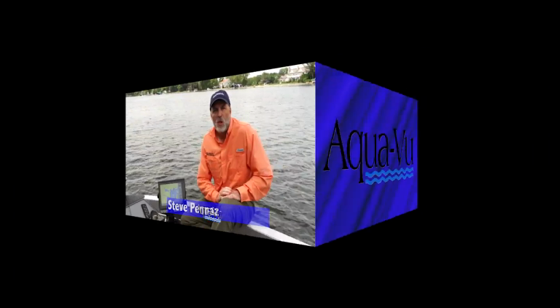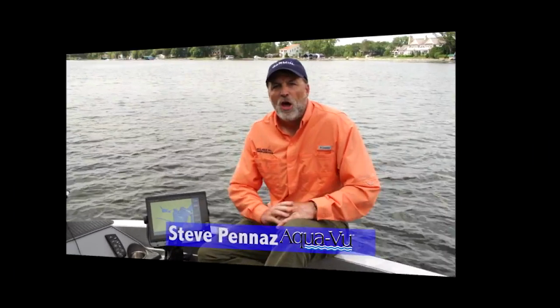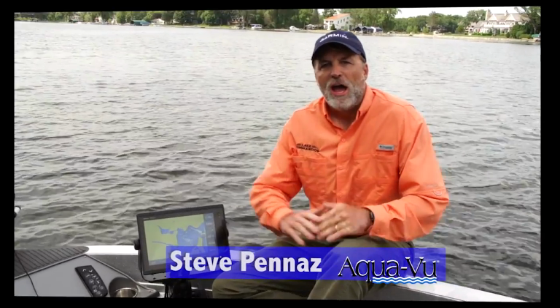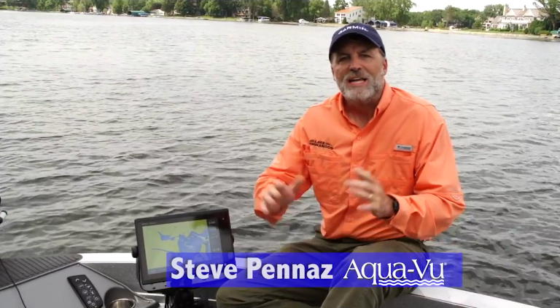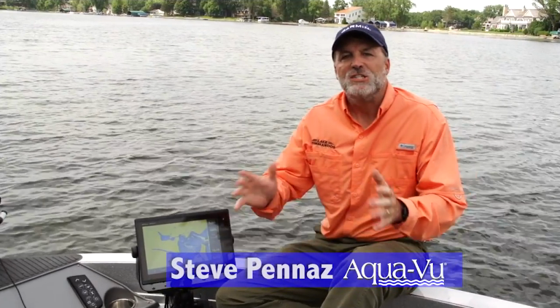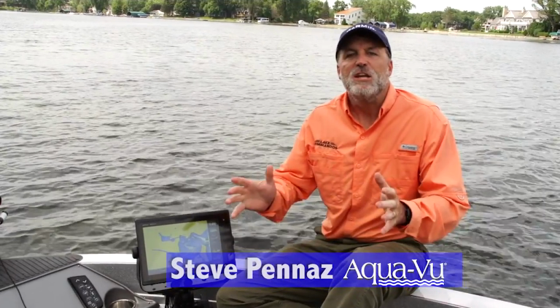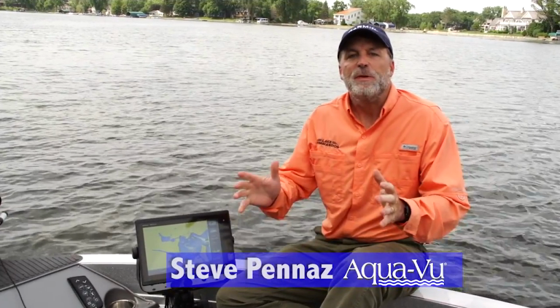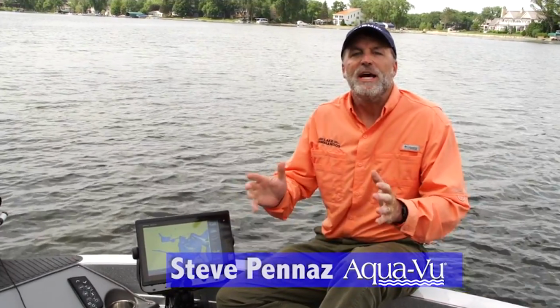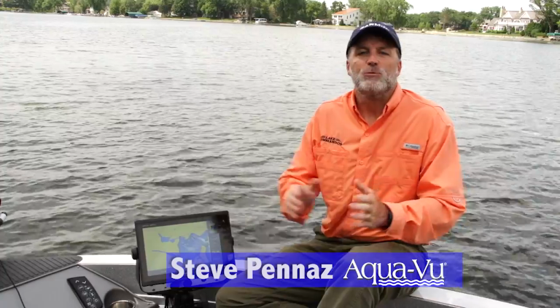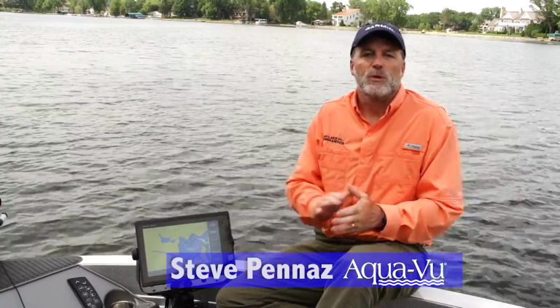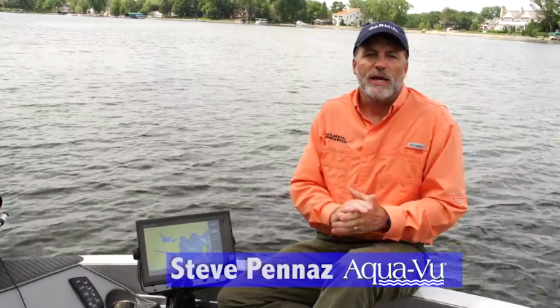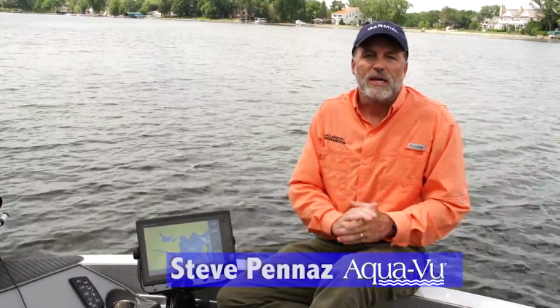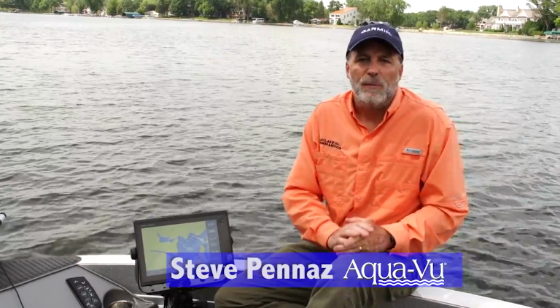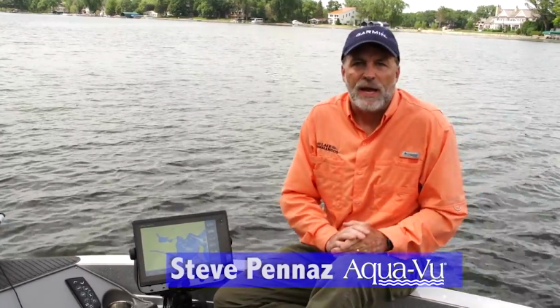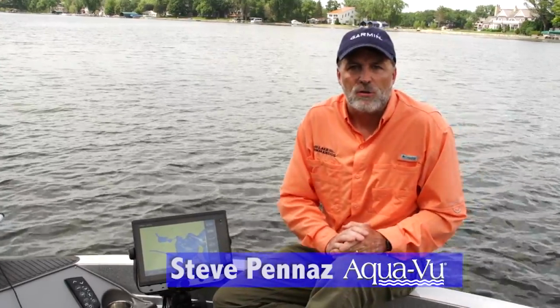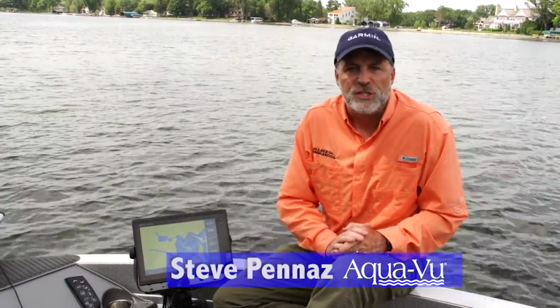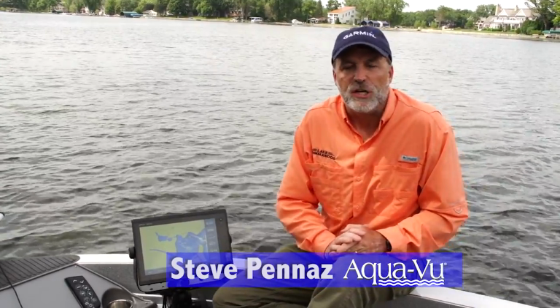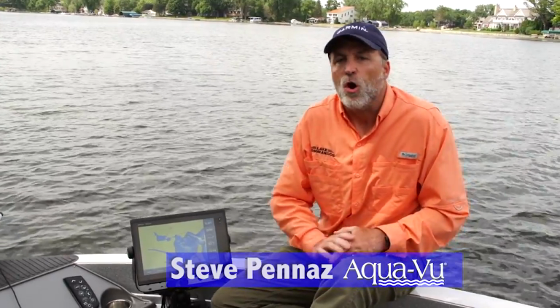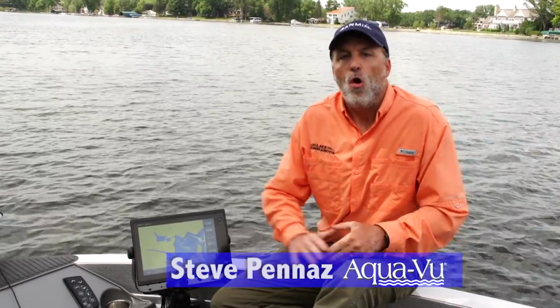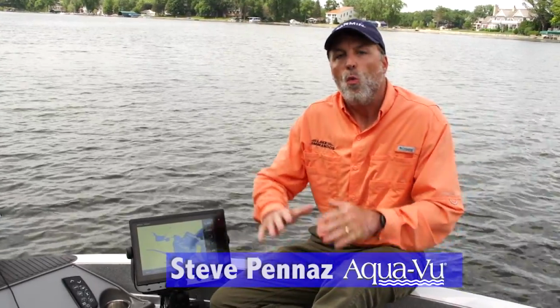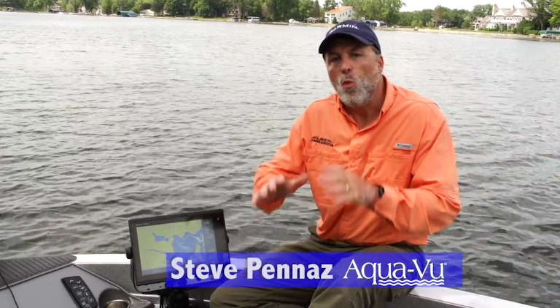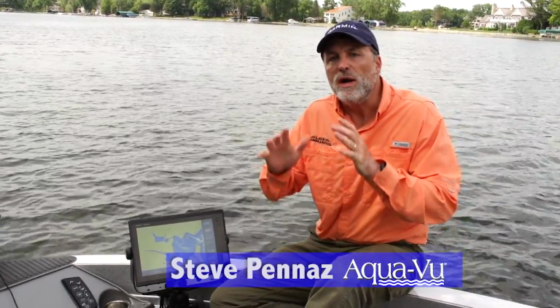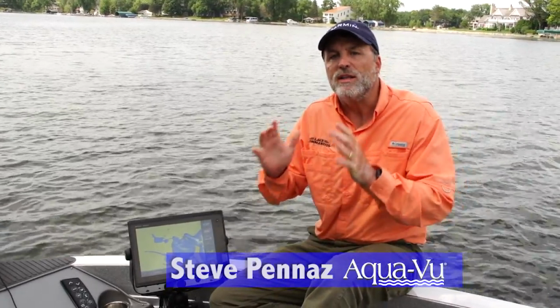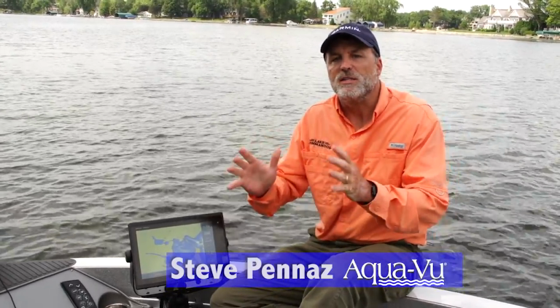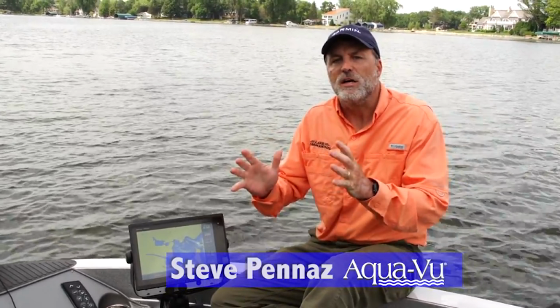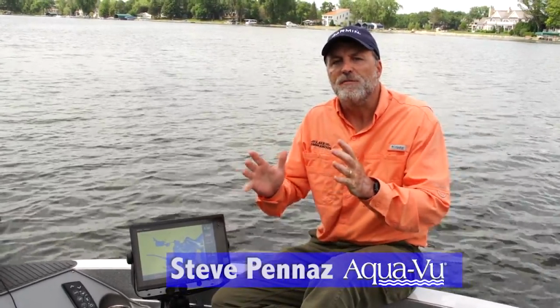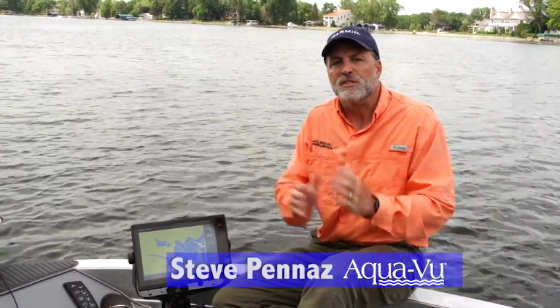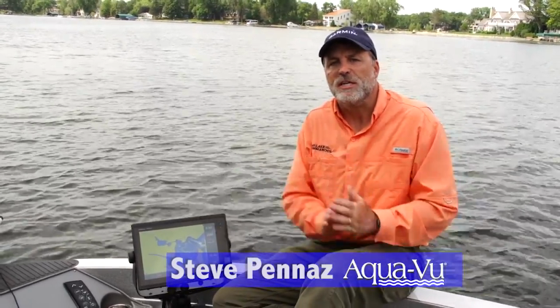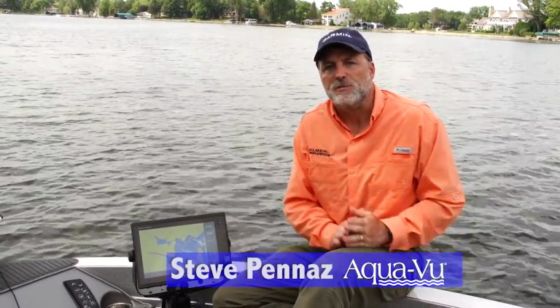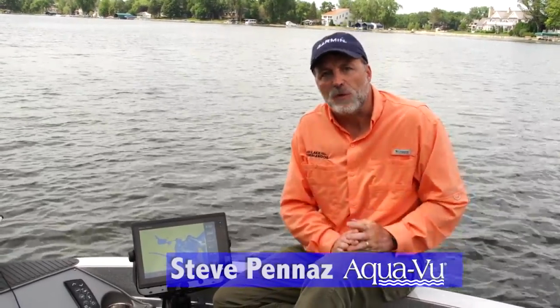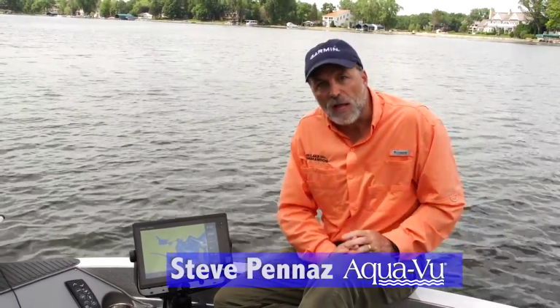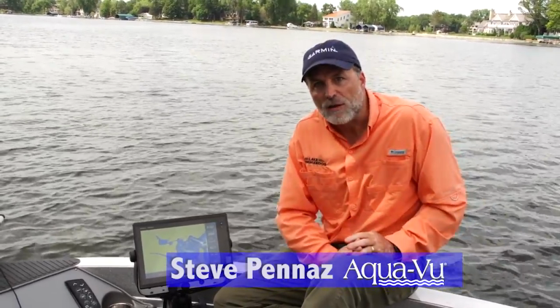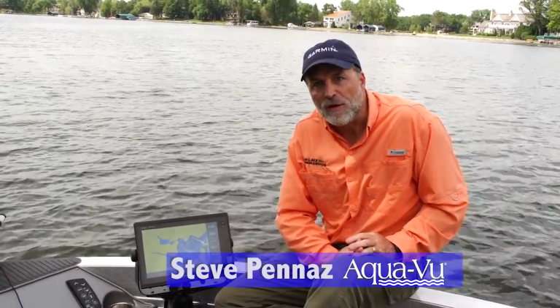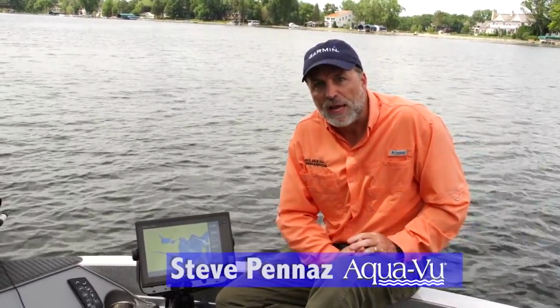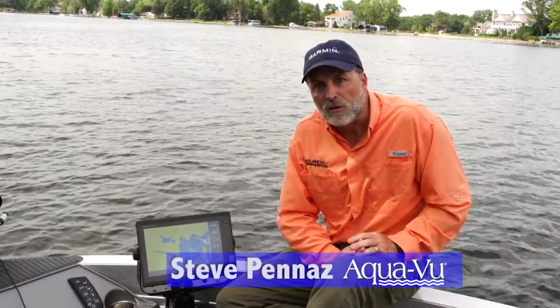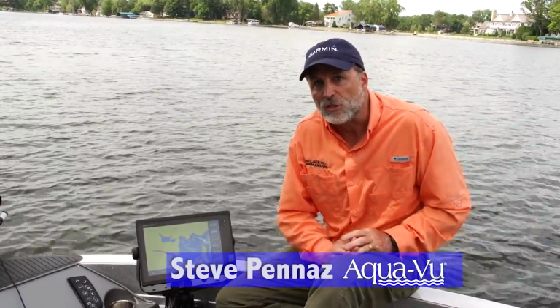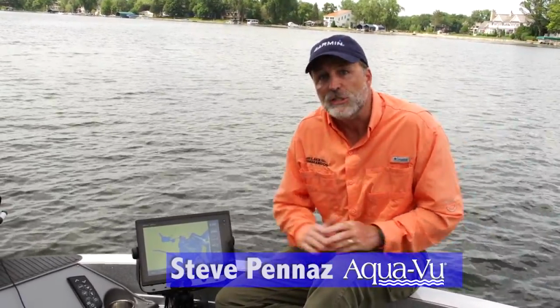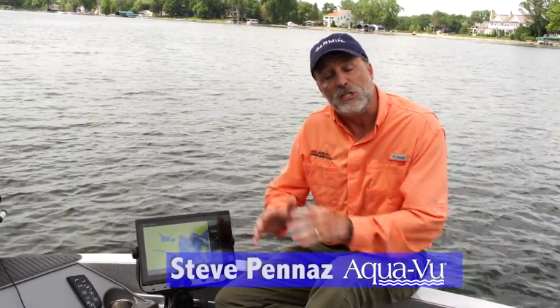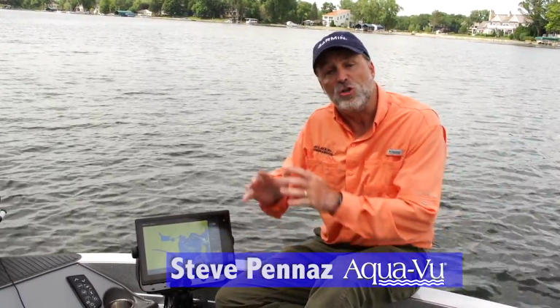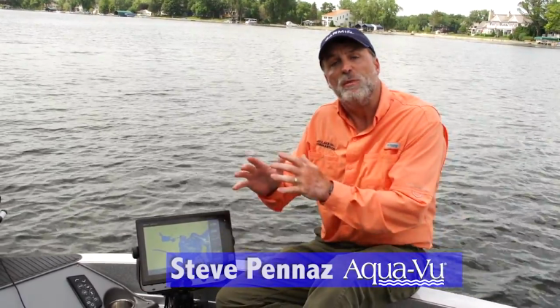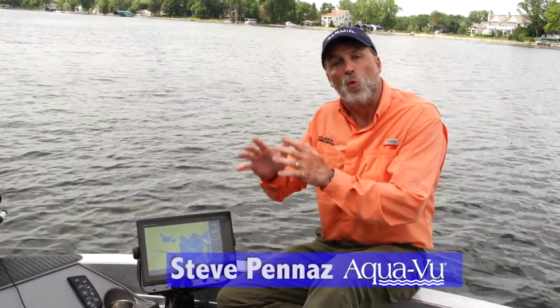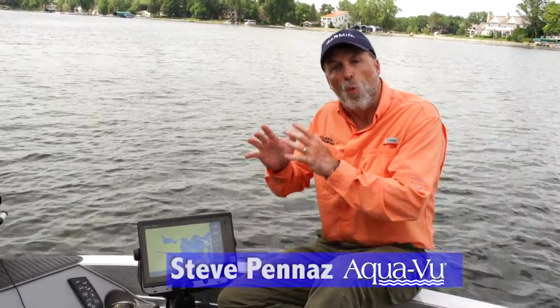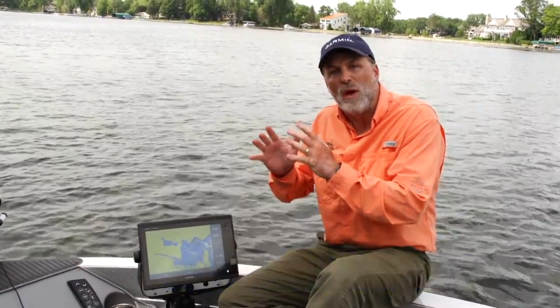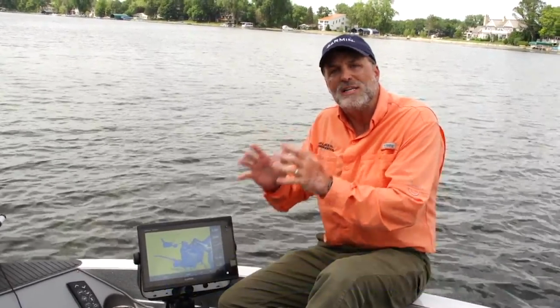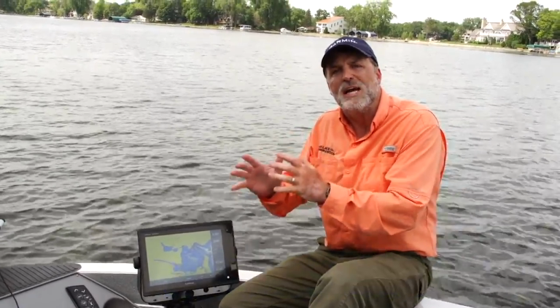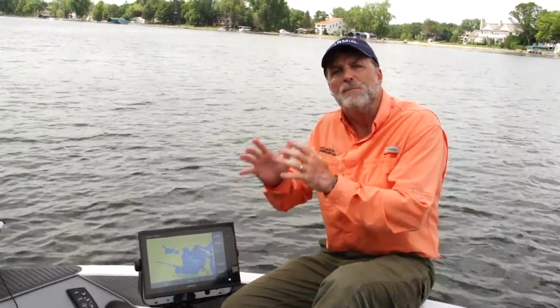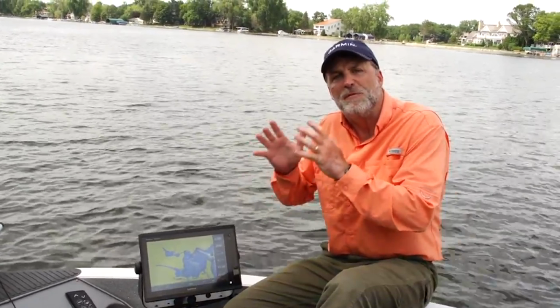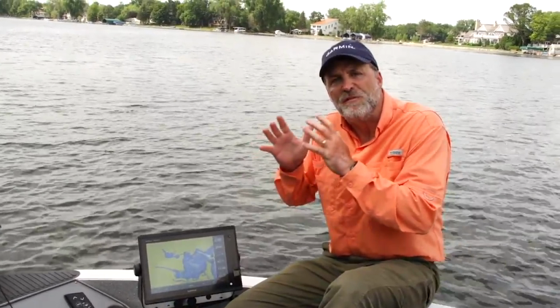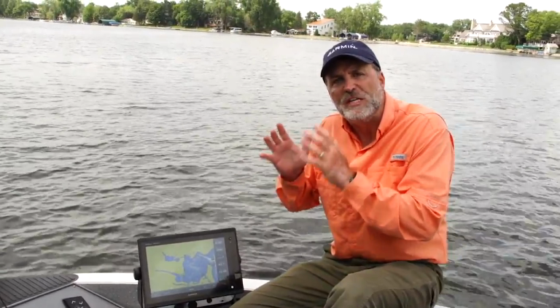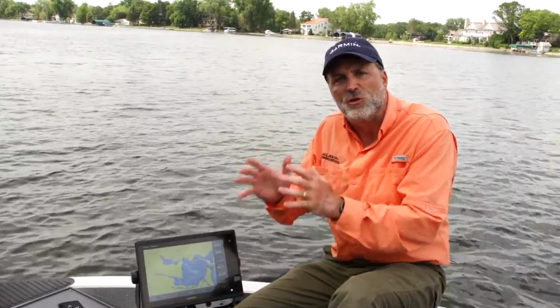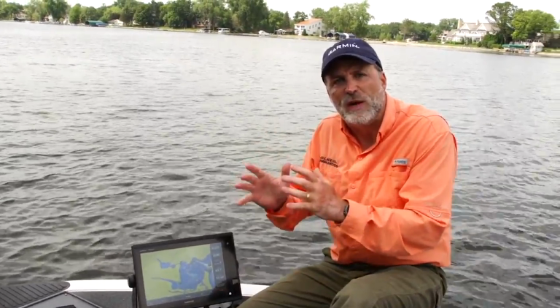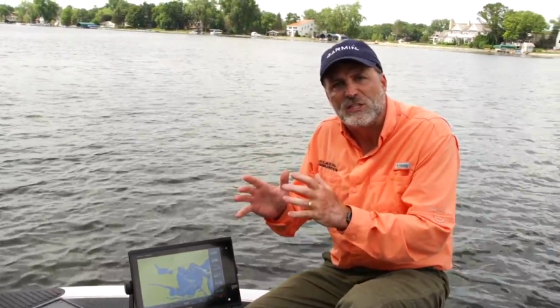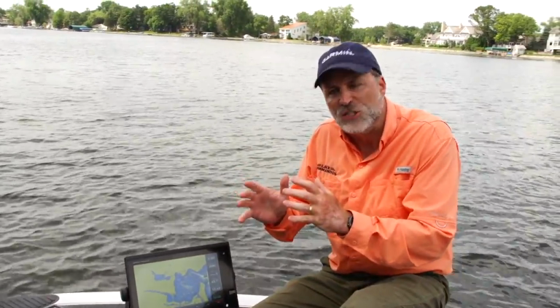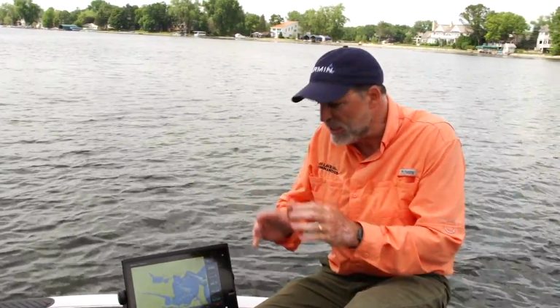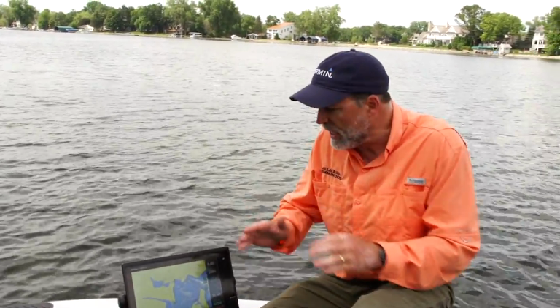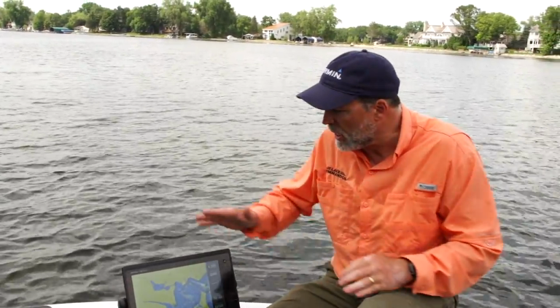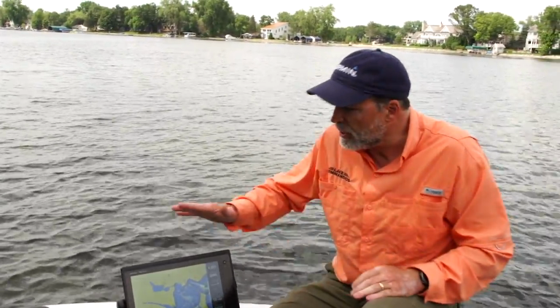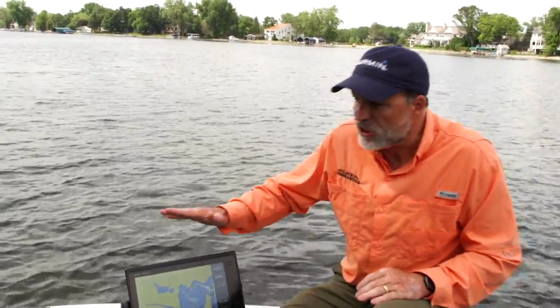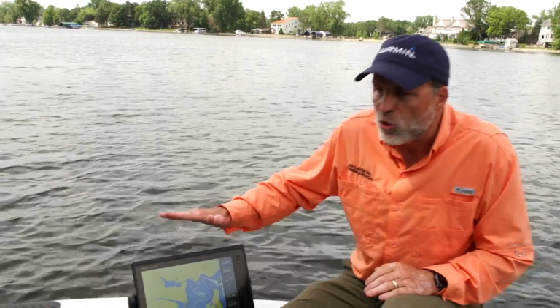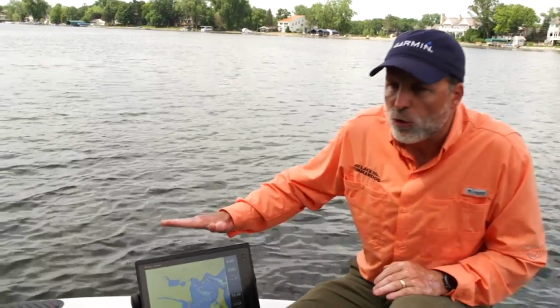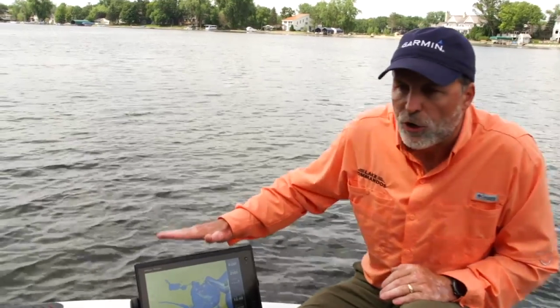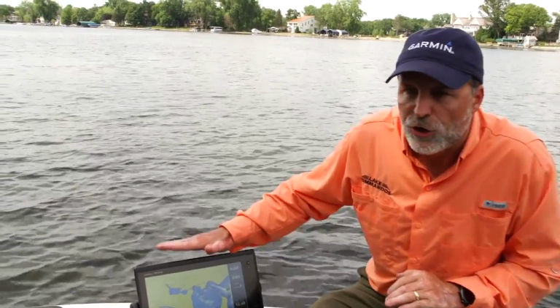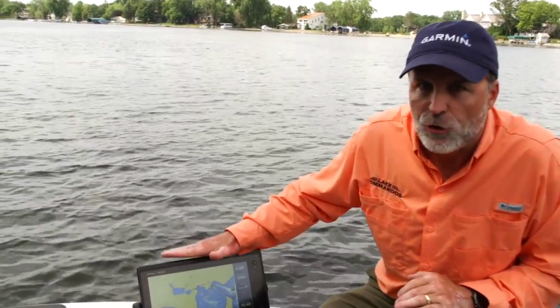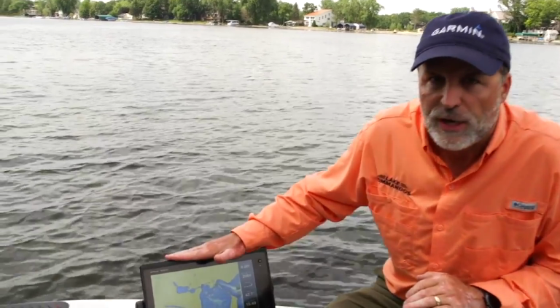Hey, Steve Penaz with Lake Commandos here. One of the toughest things for a lot of anglers is determining what type of fish they're actually seeing on their sonar unit.